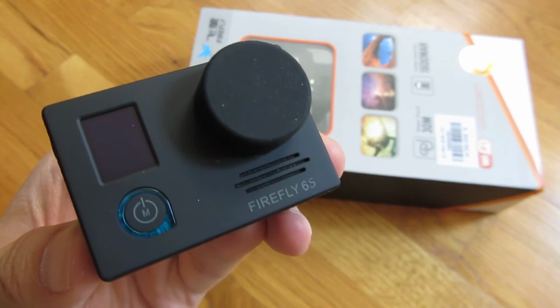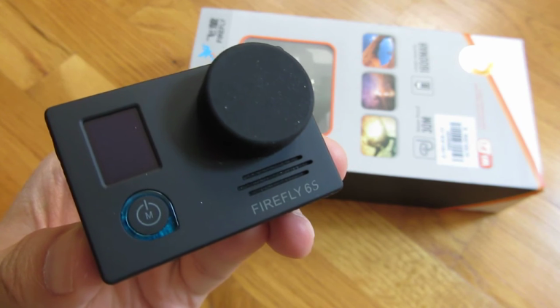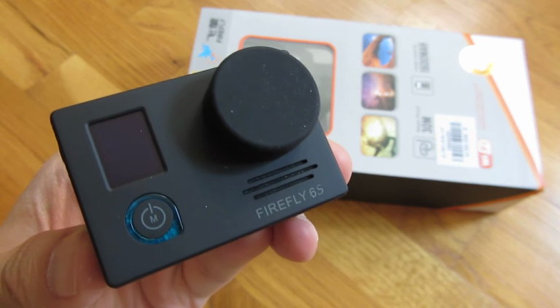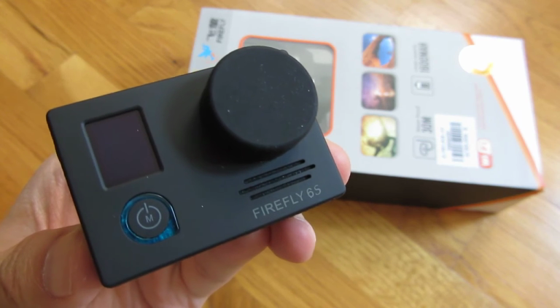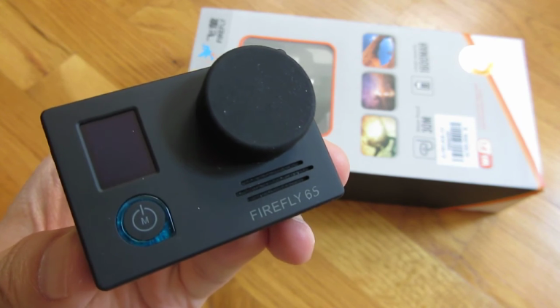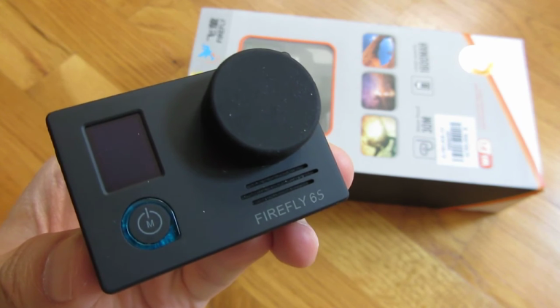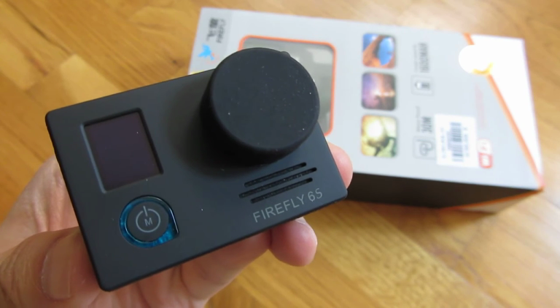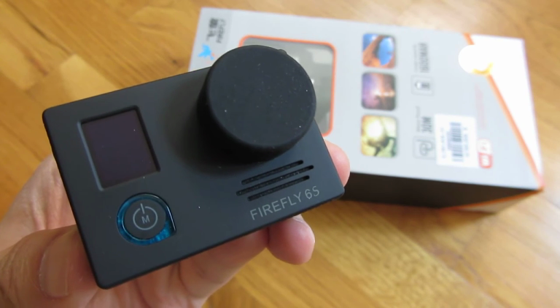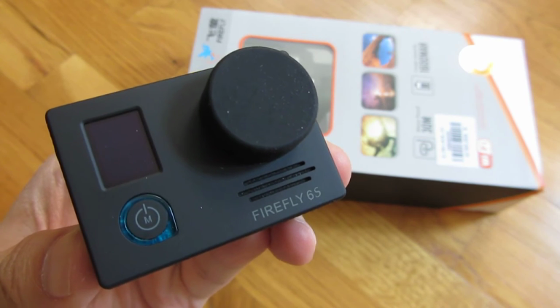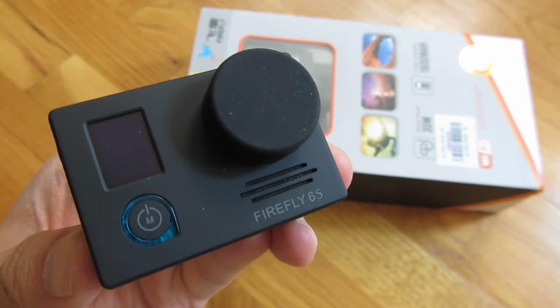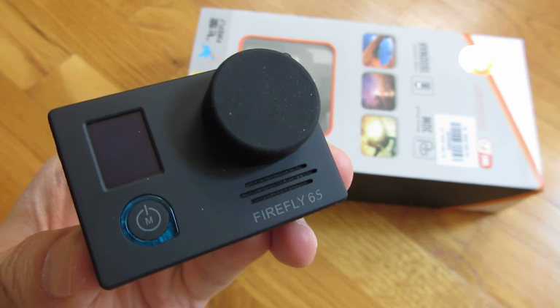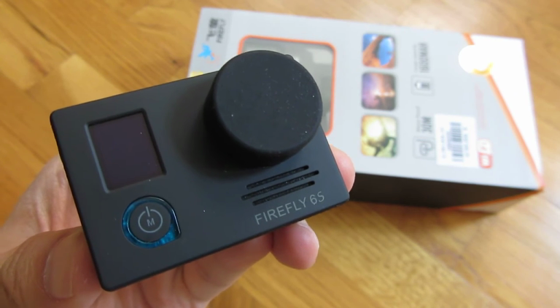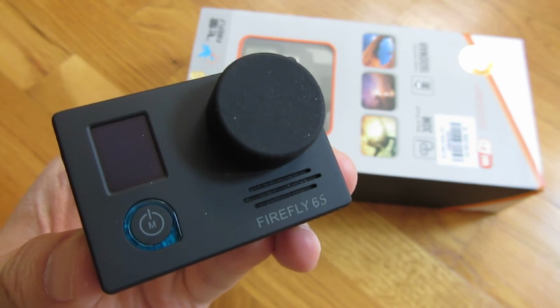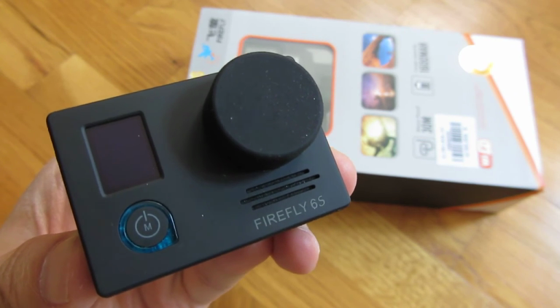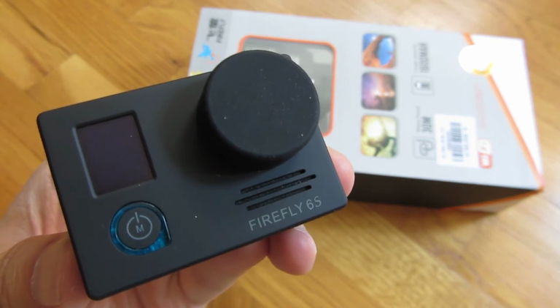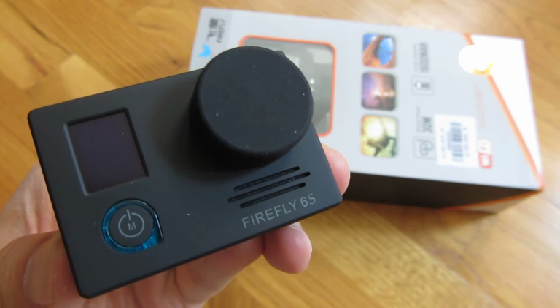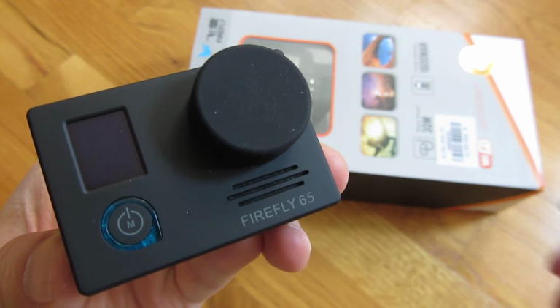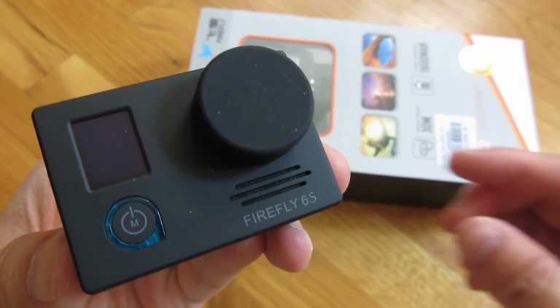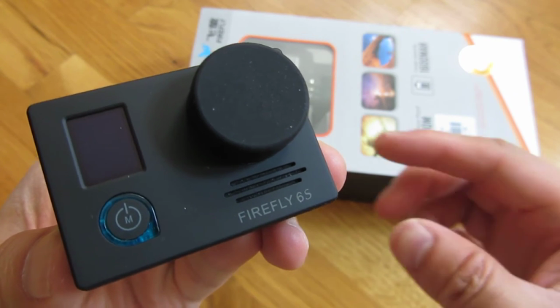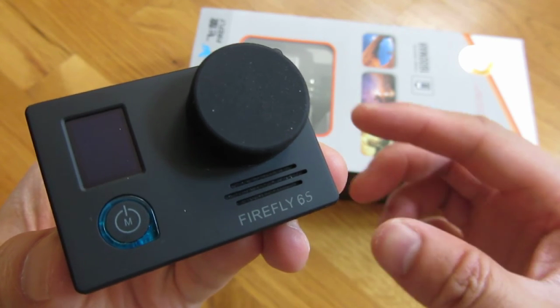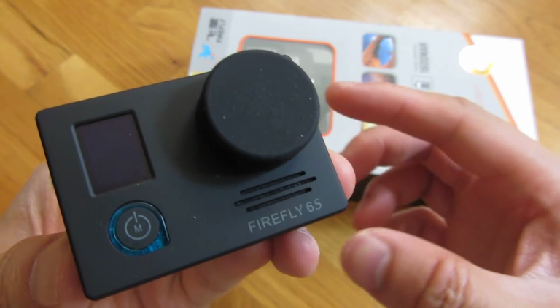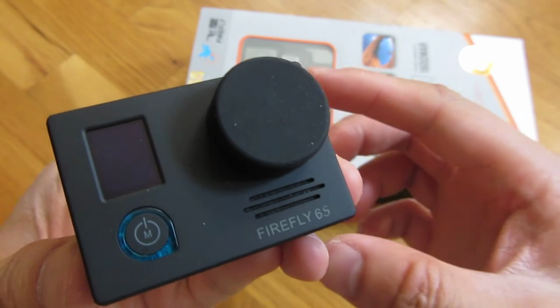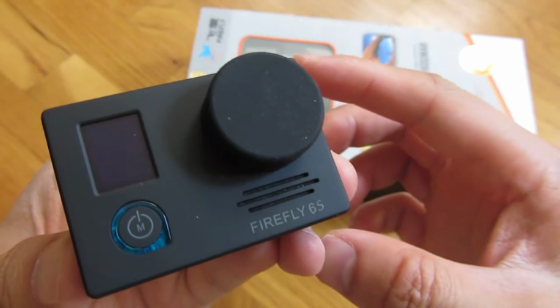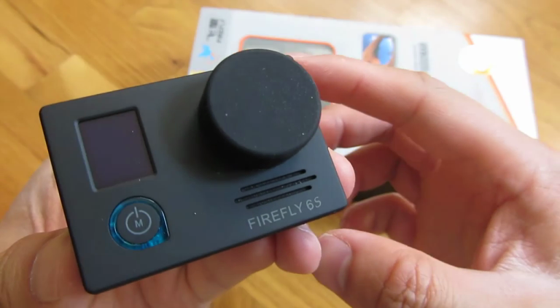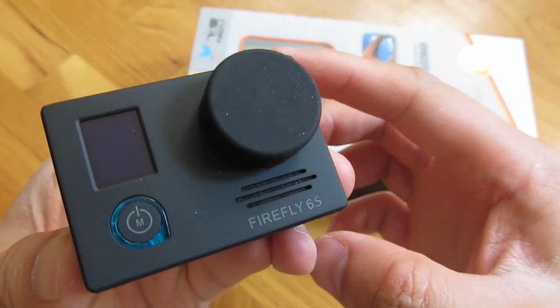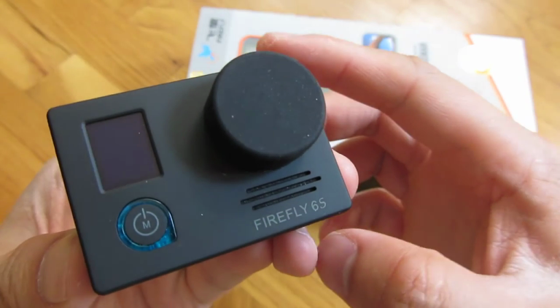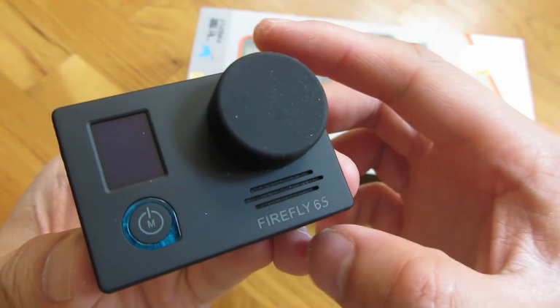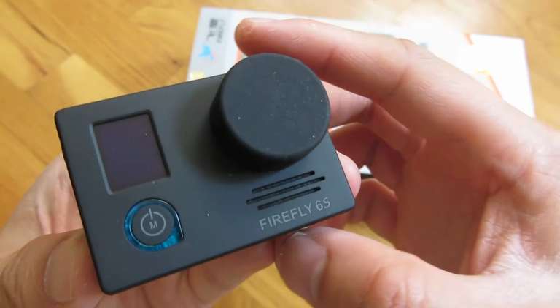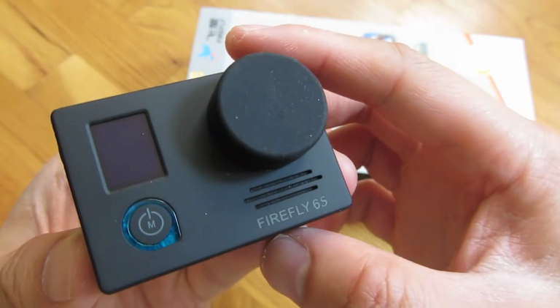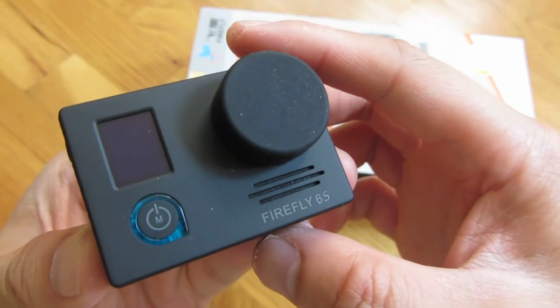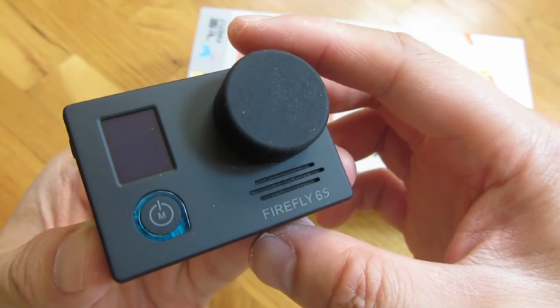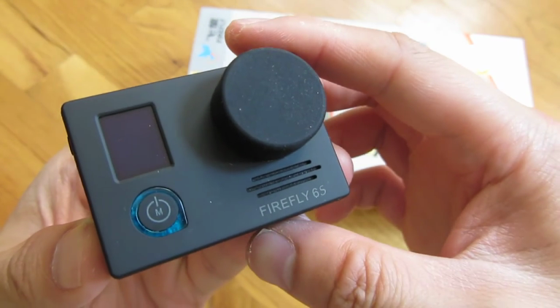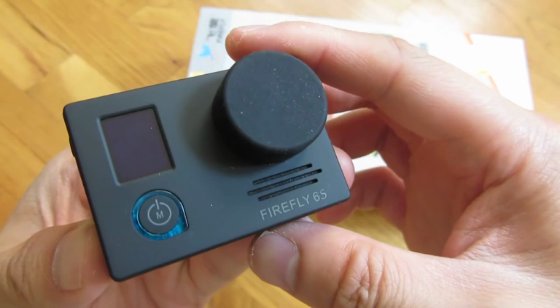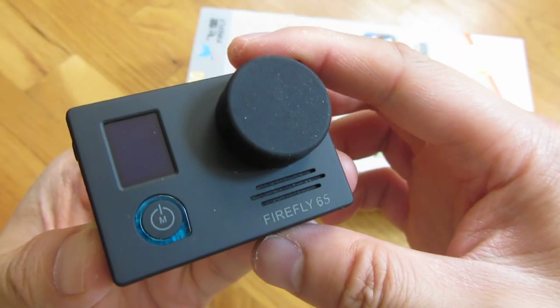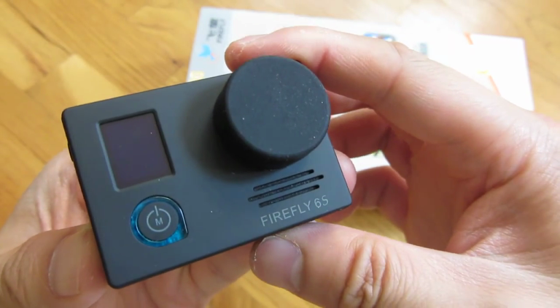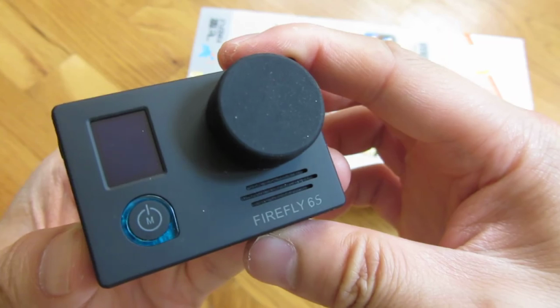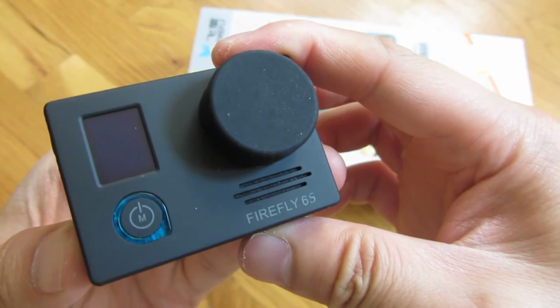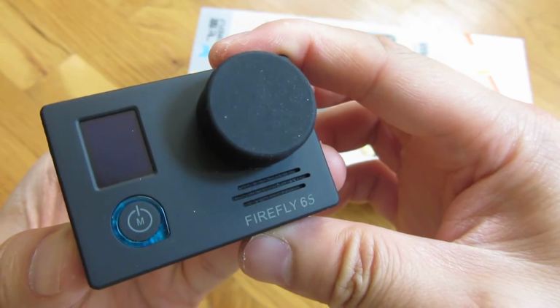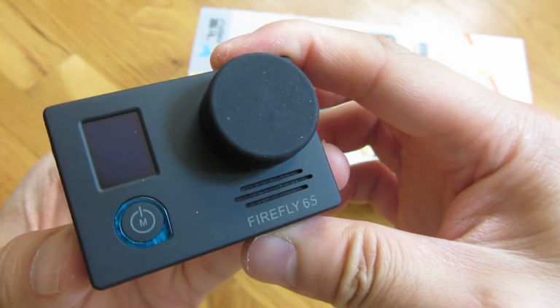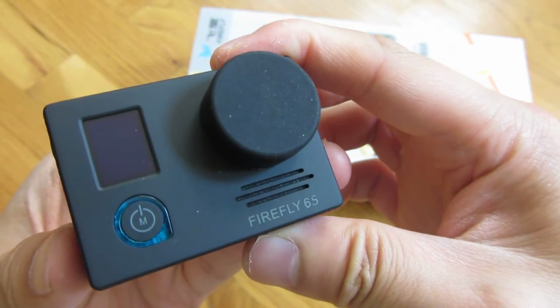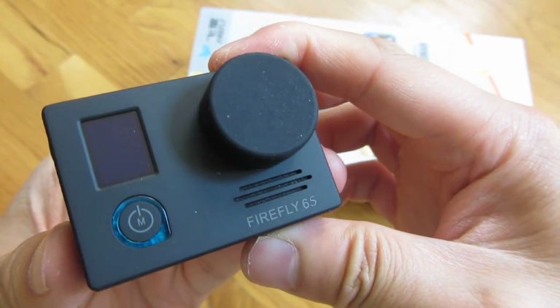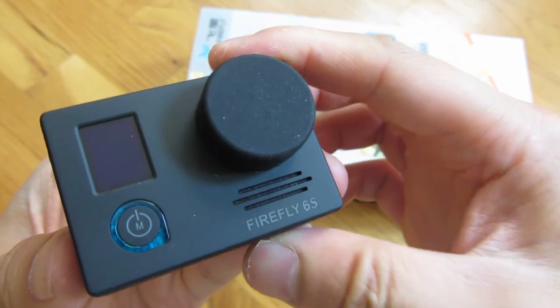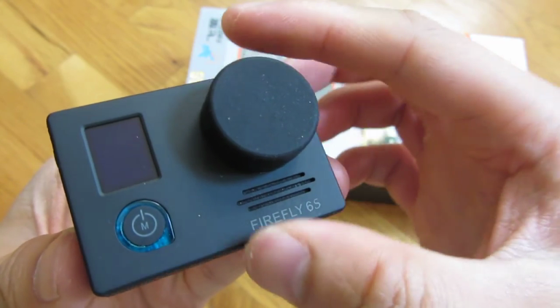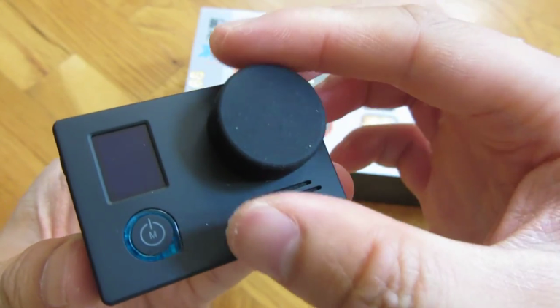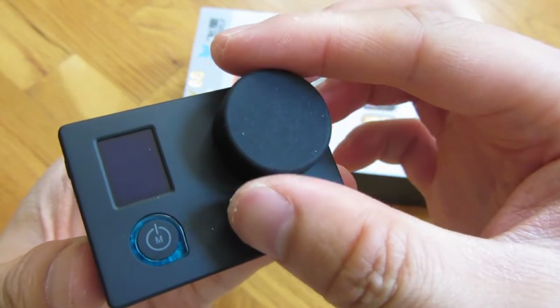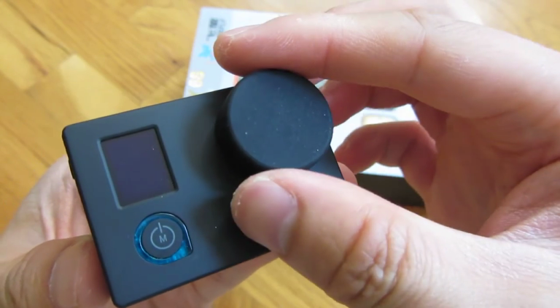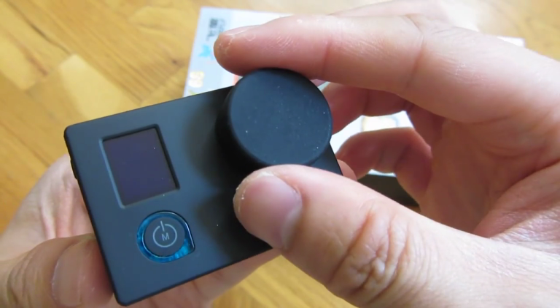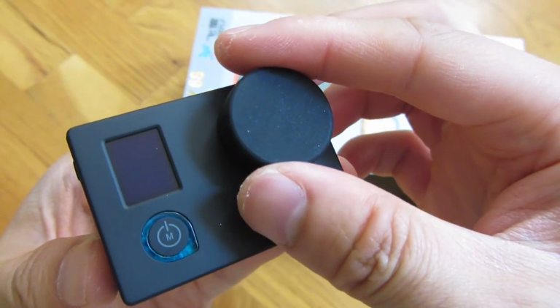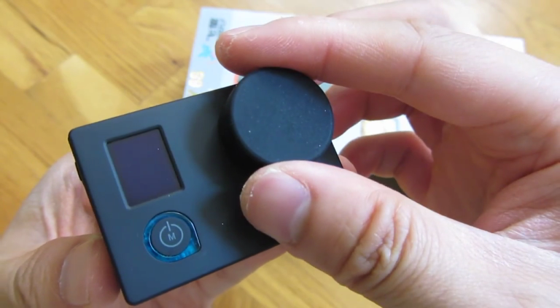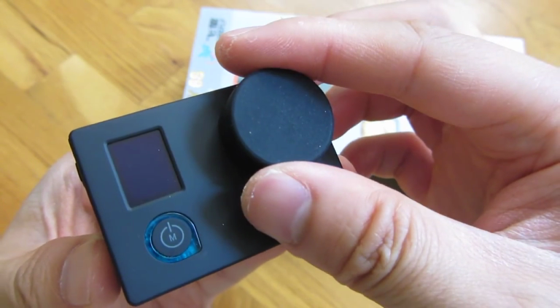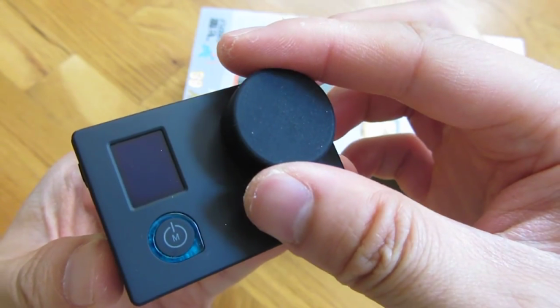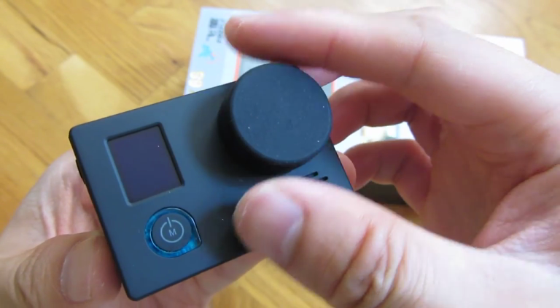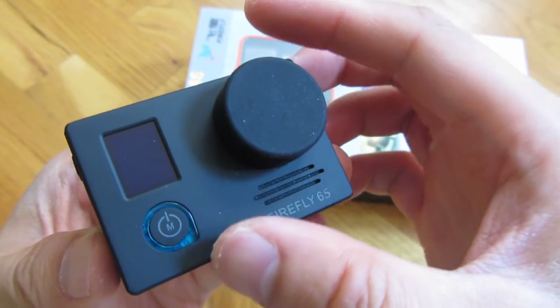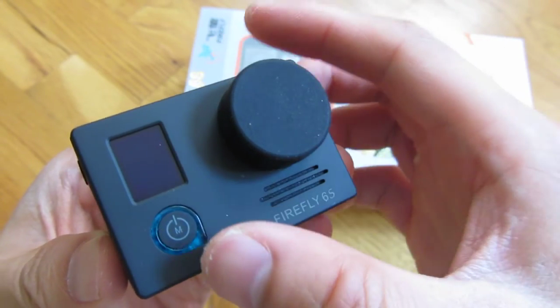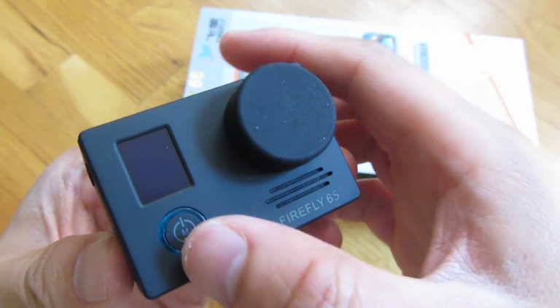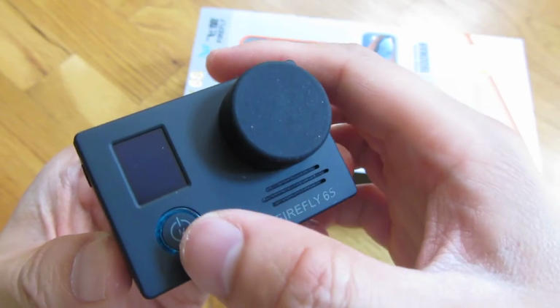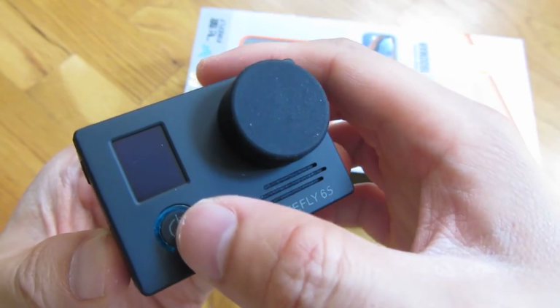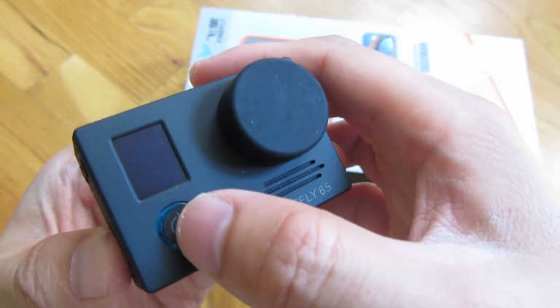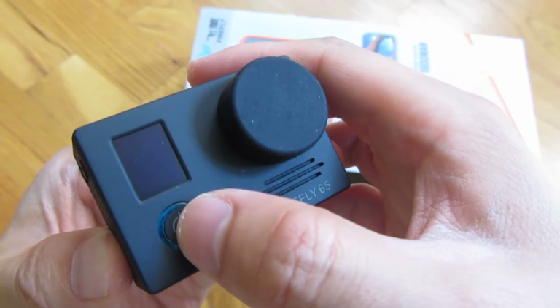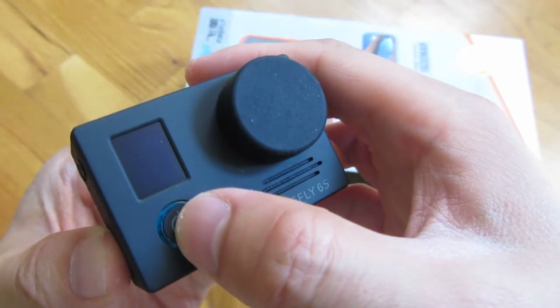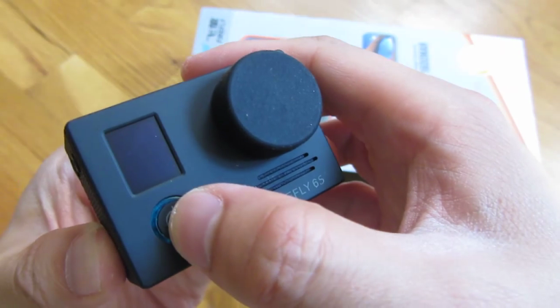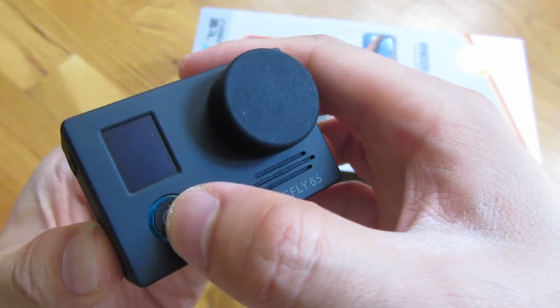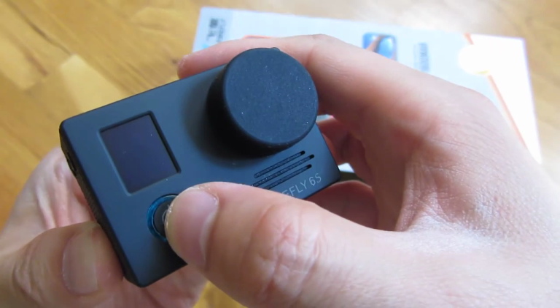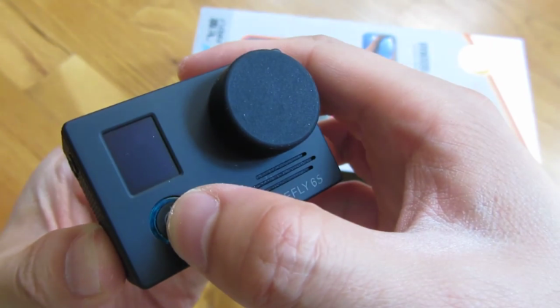This is the Firefly 6S and I'm going to go over some of the modes and options. Let me go ahead and turn it on.